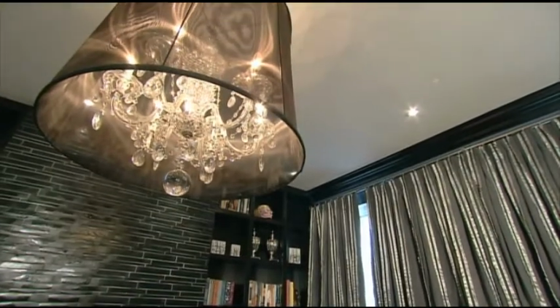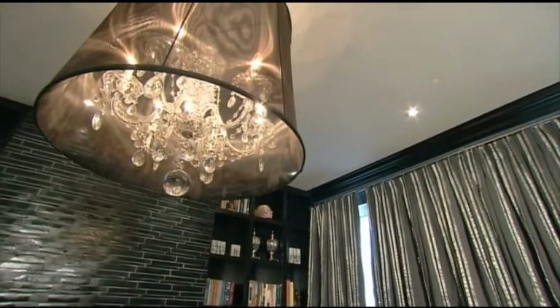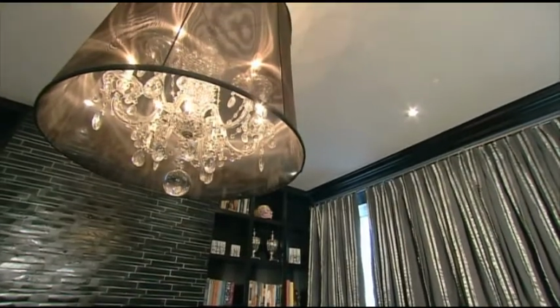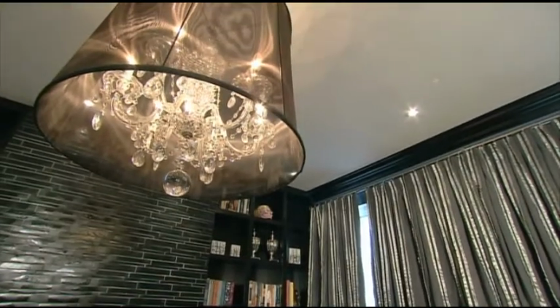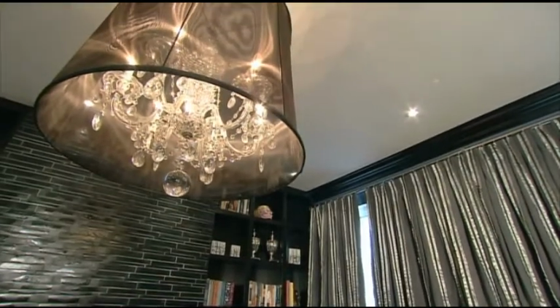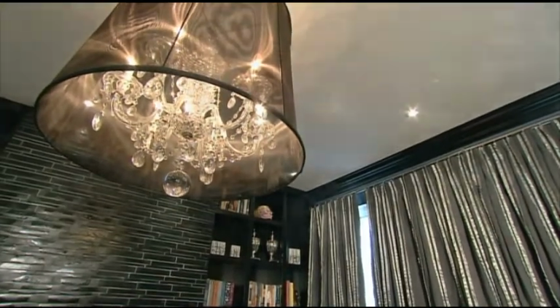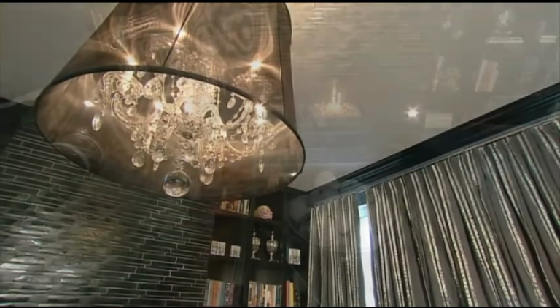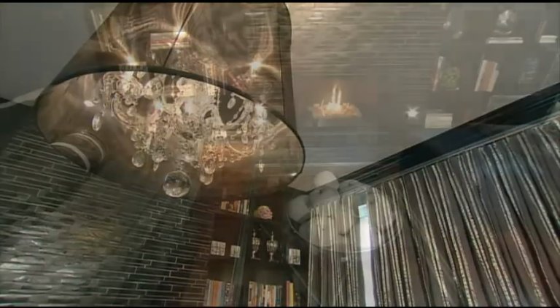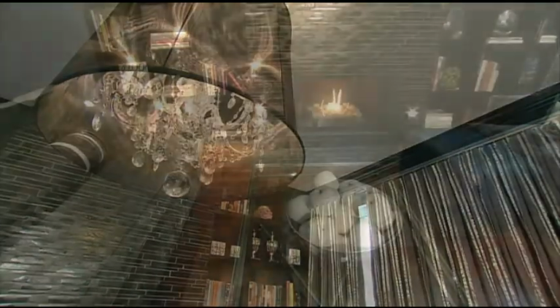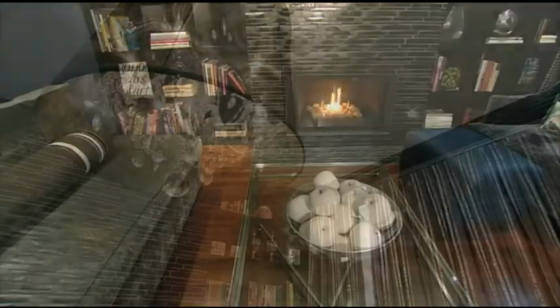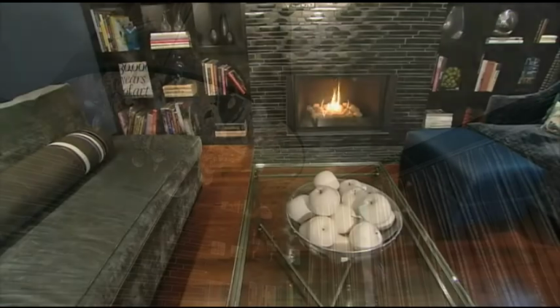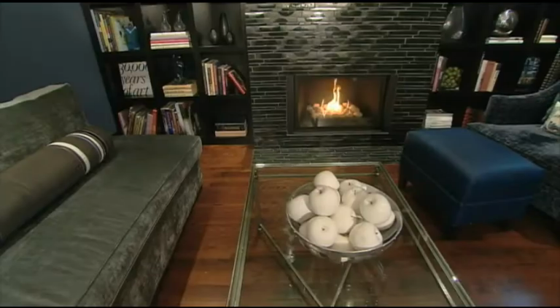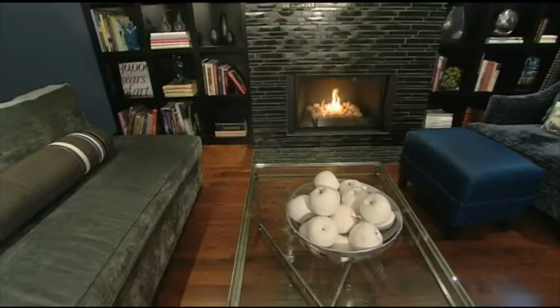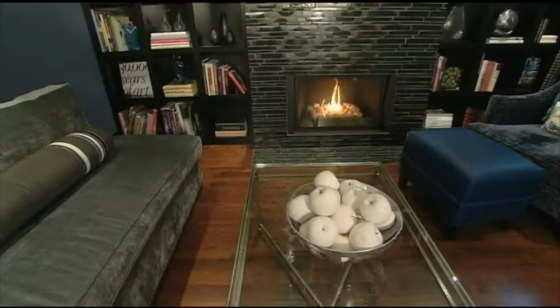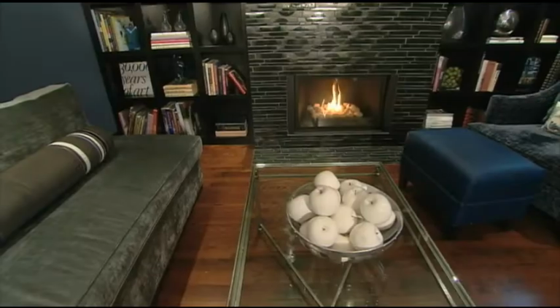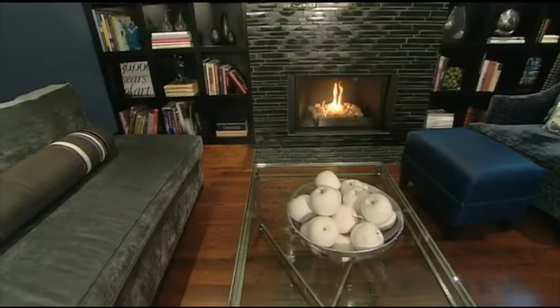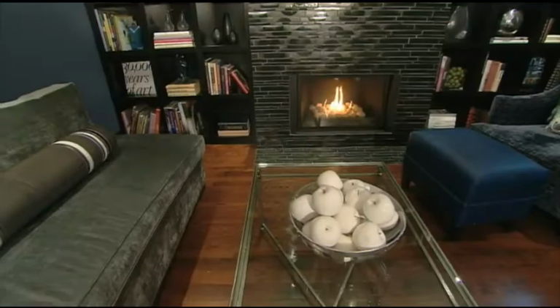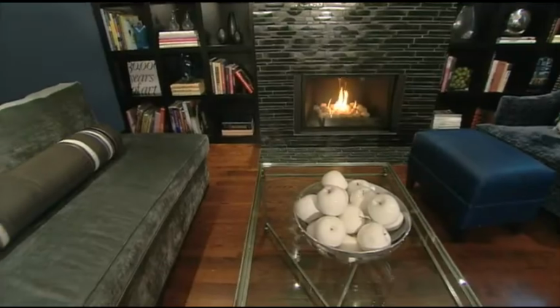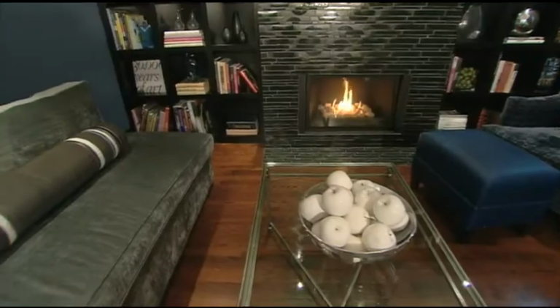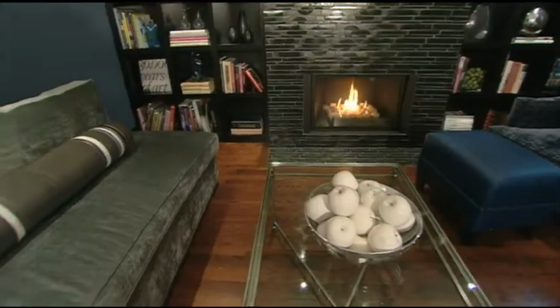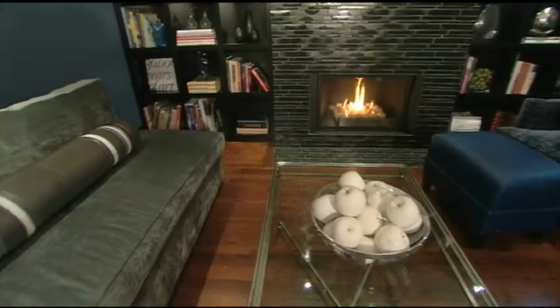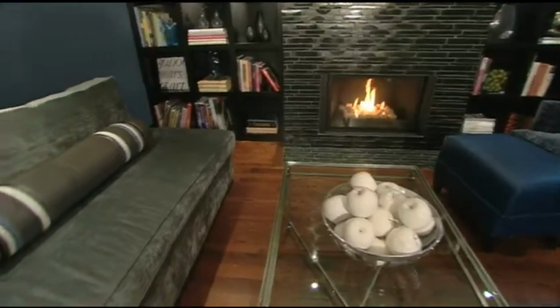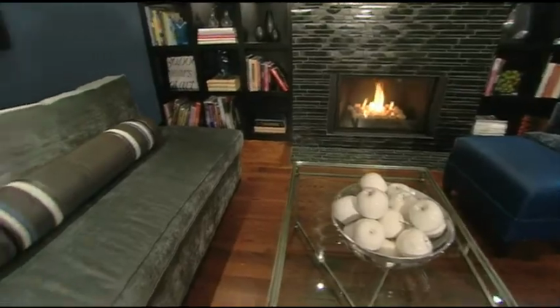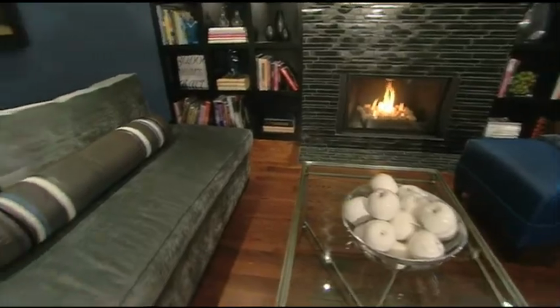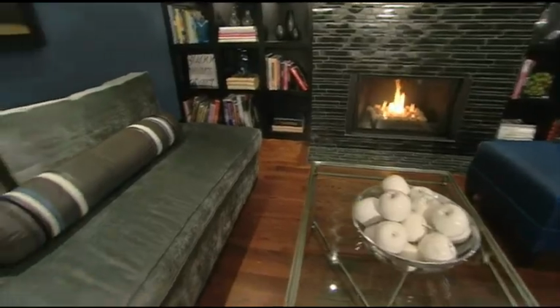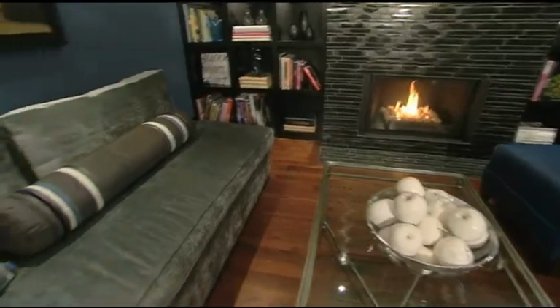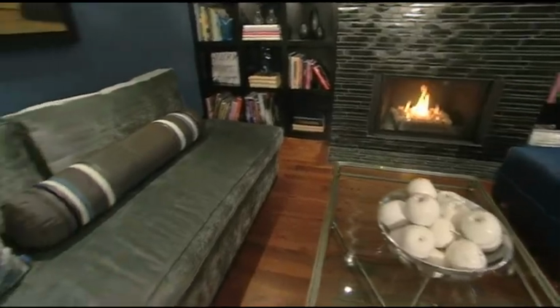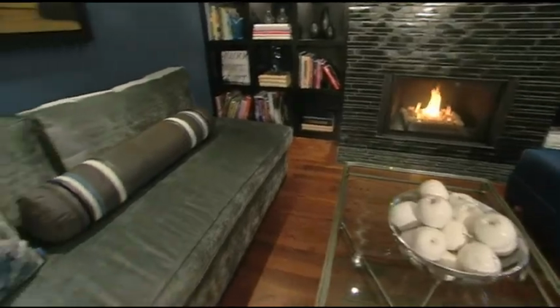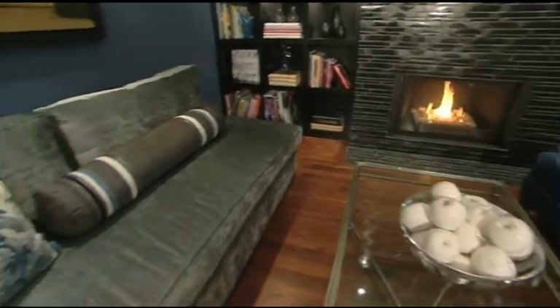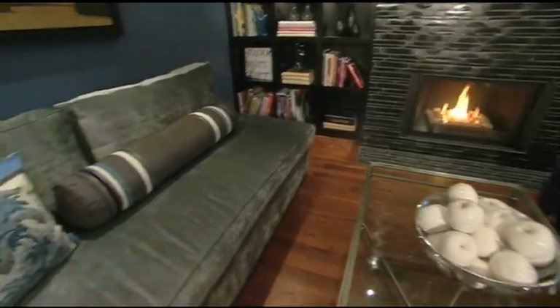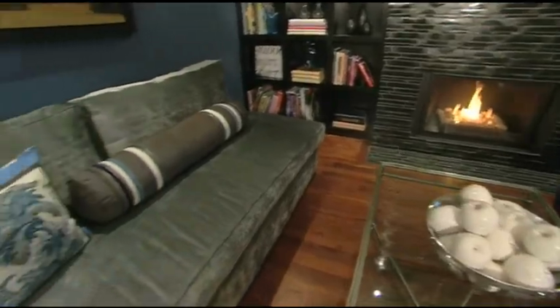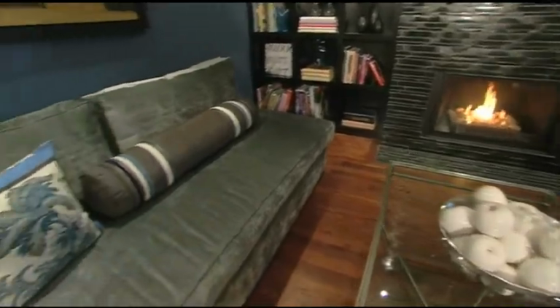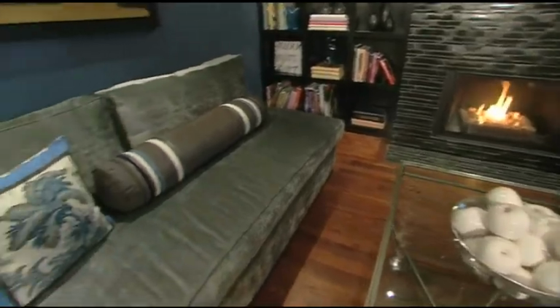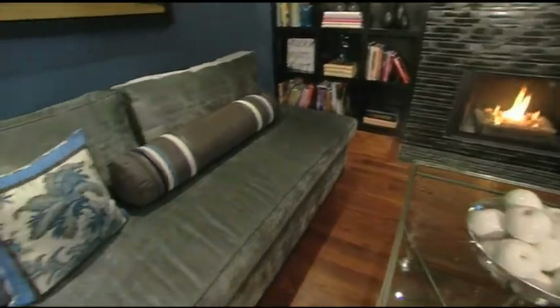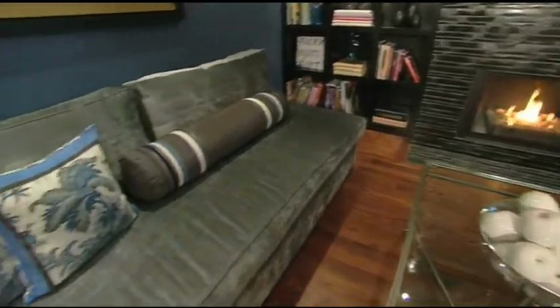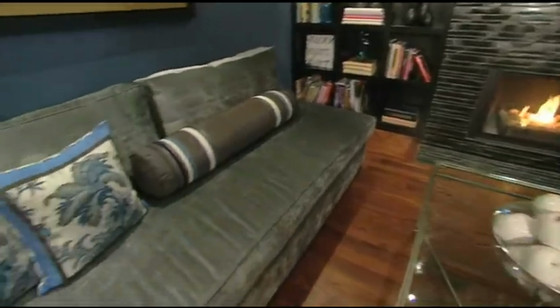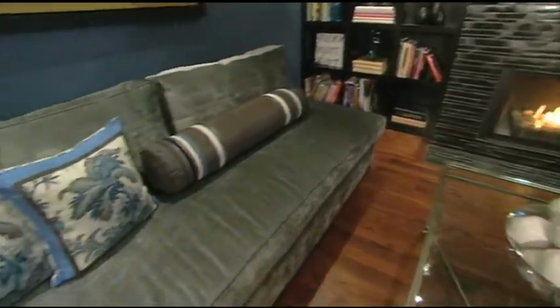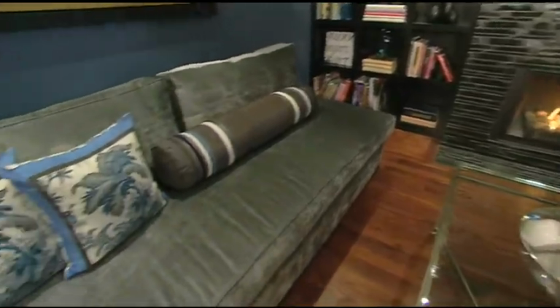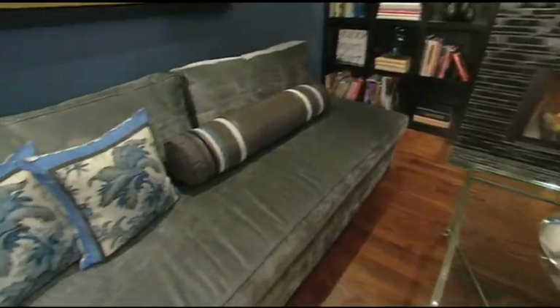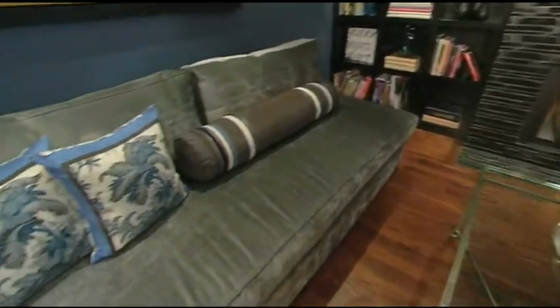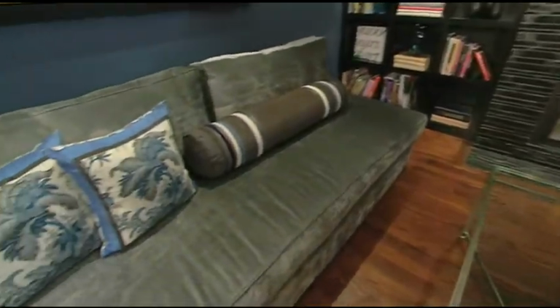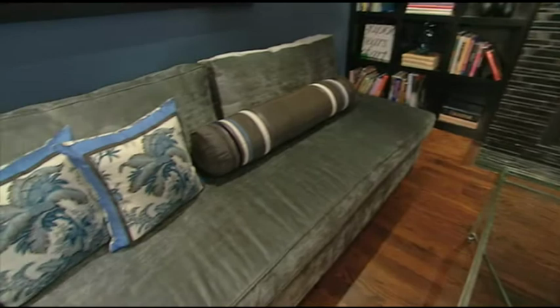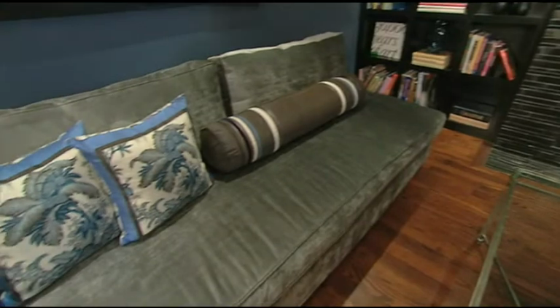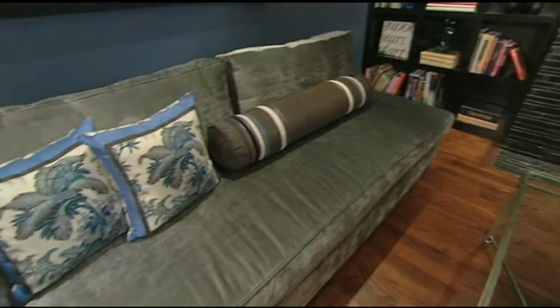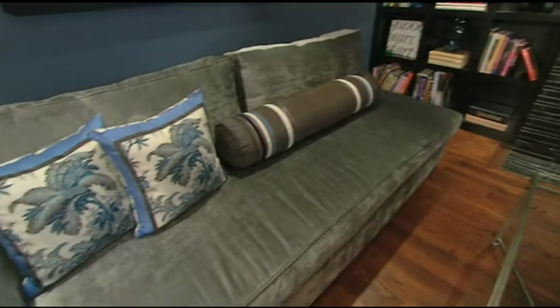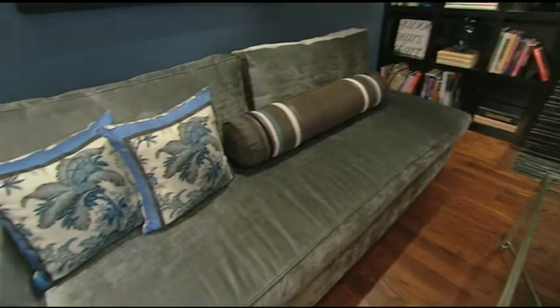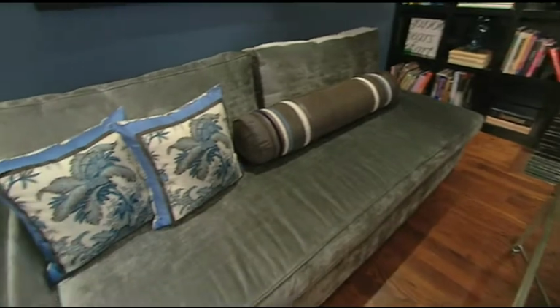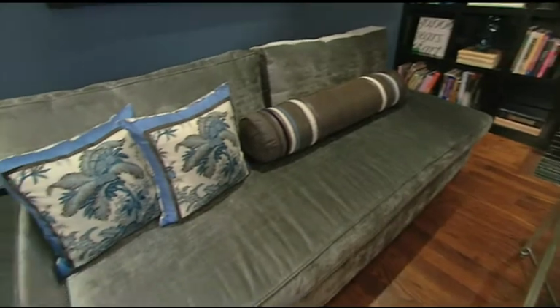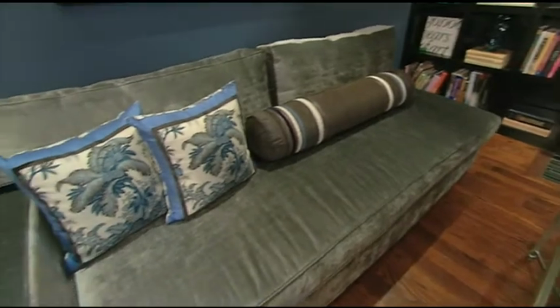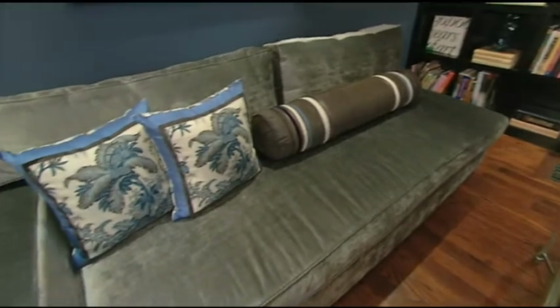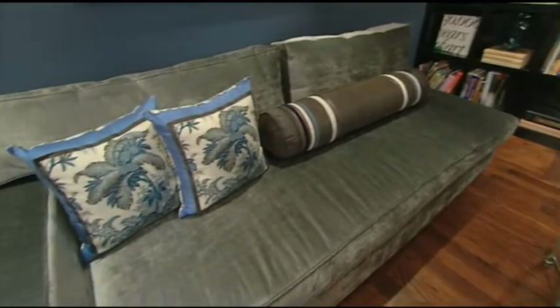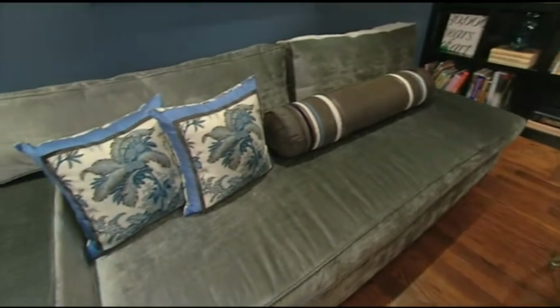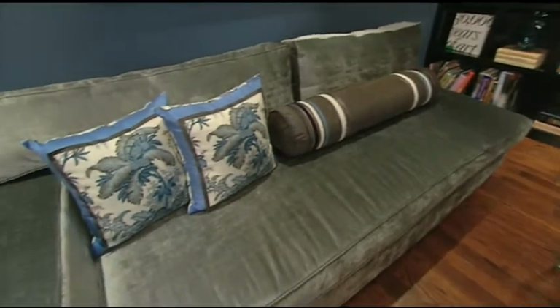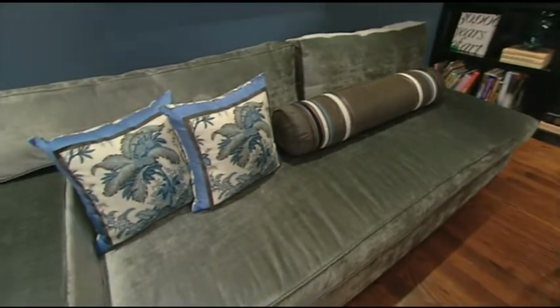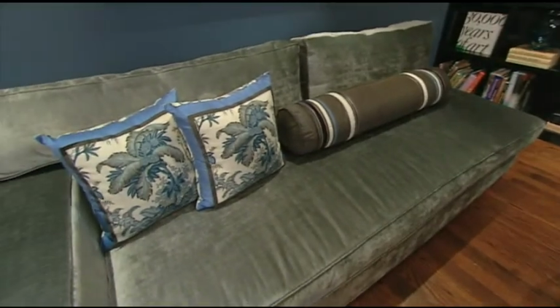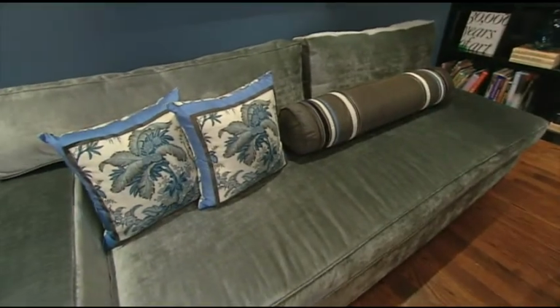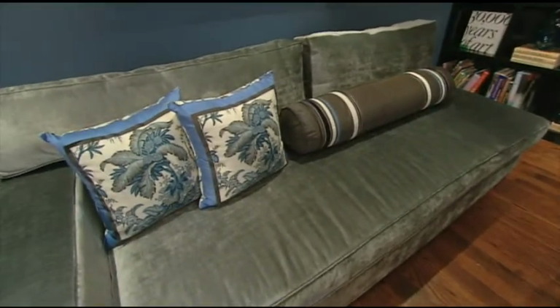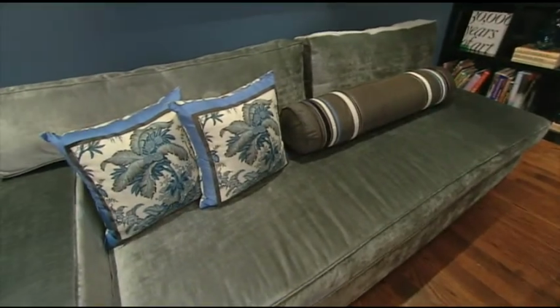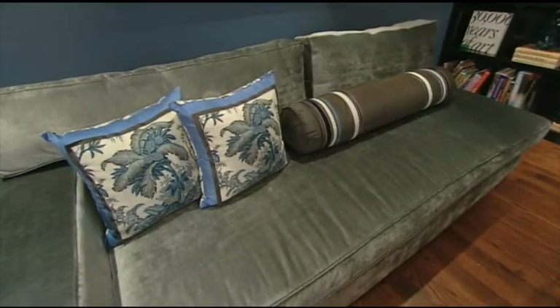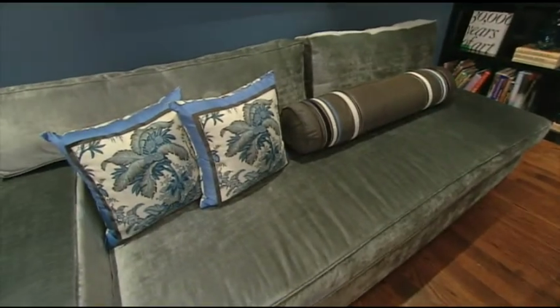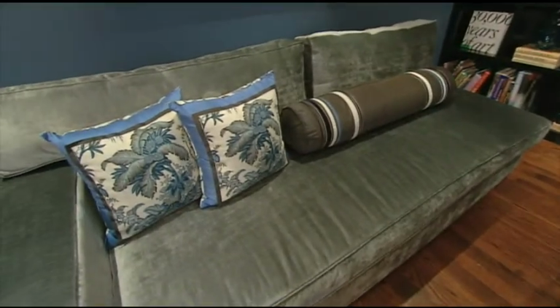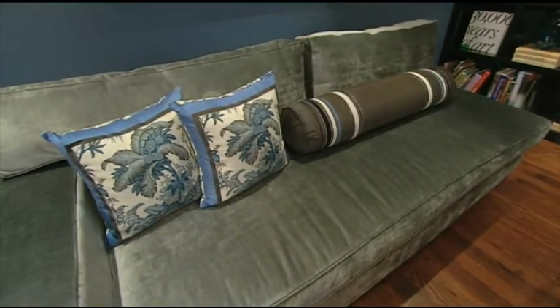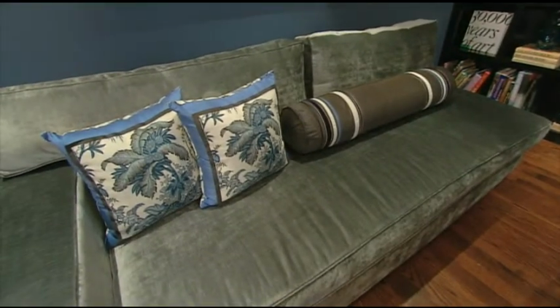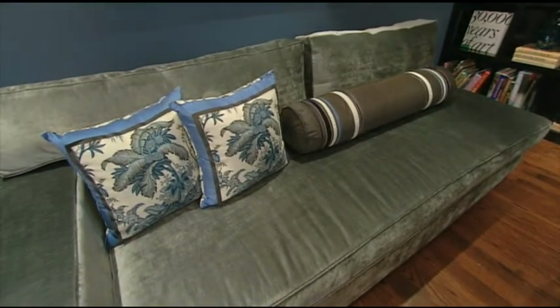This elegant living room is really primarily used for entertaining, but is also a great quiet spot to put up your feet and read a book.